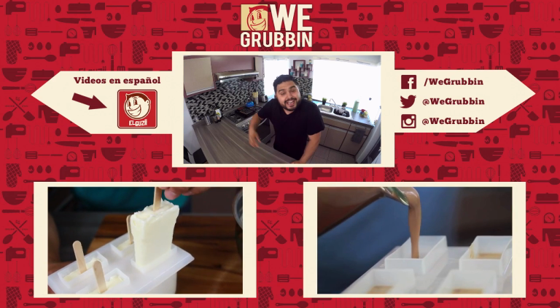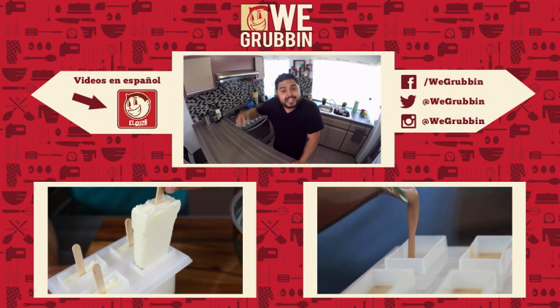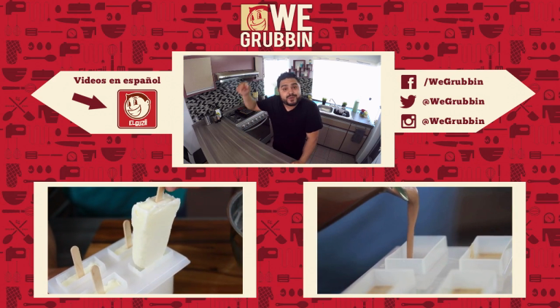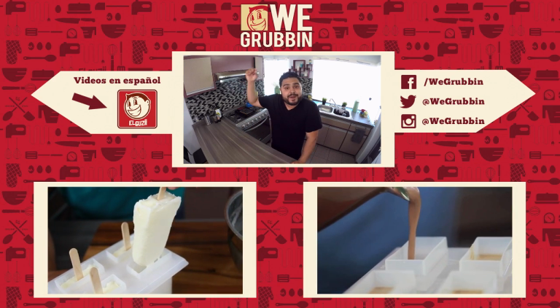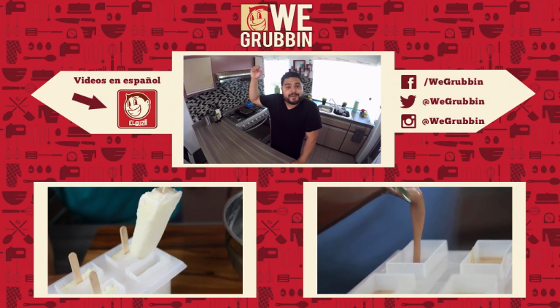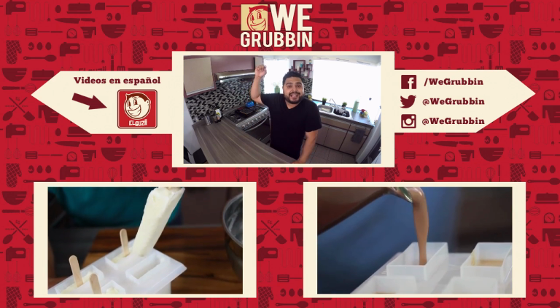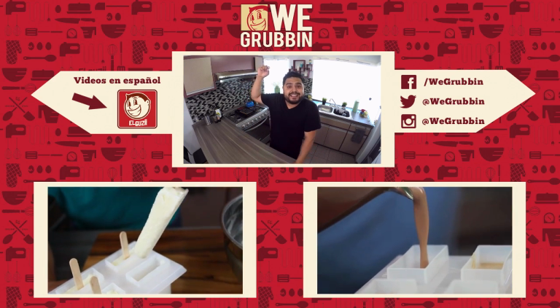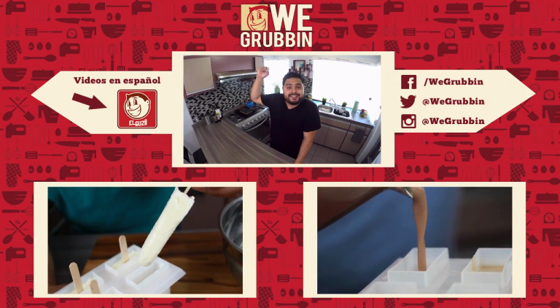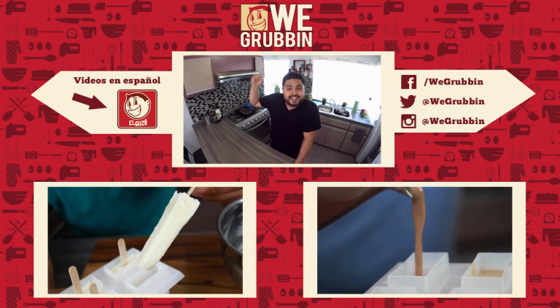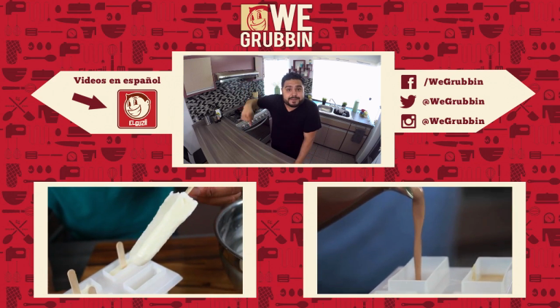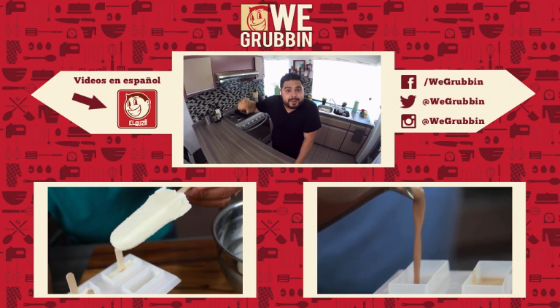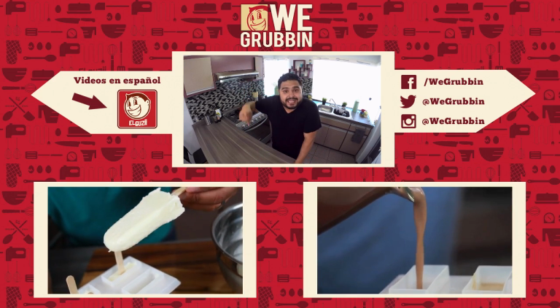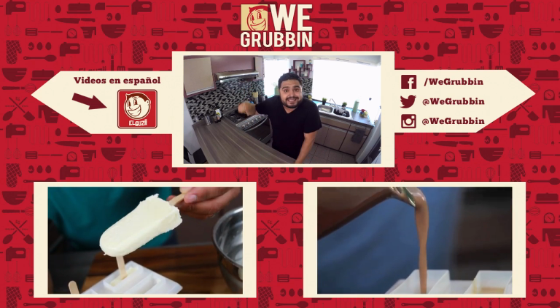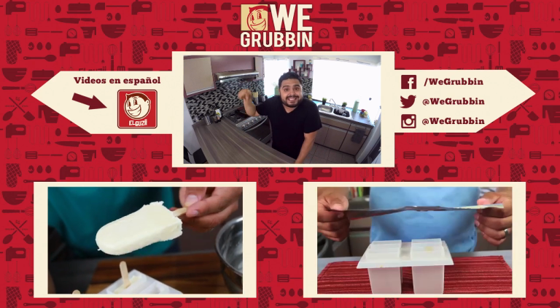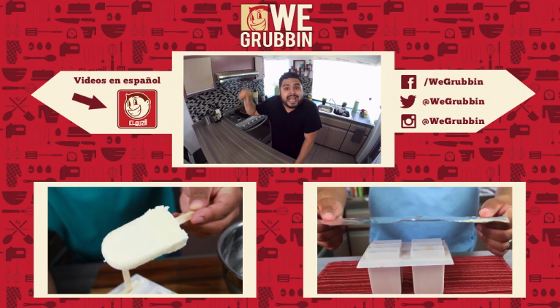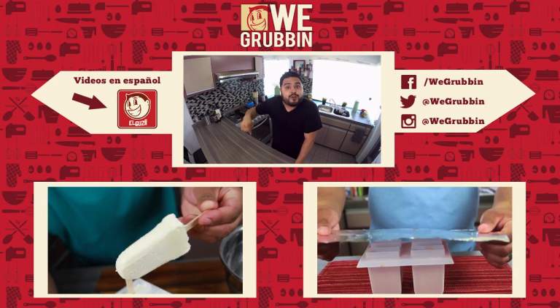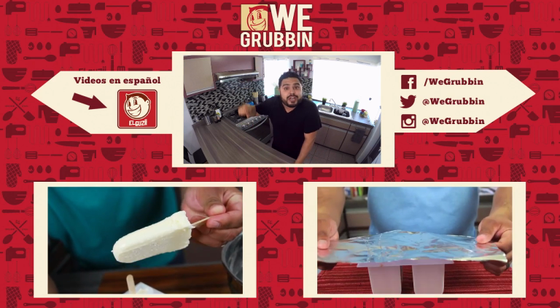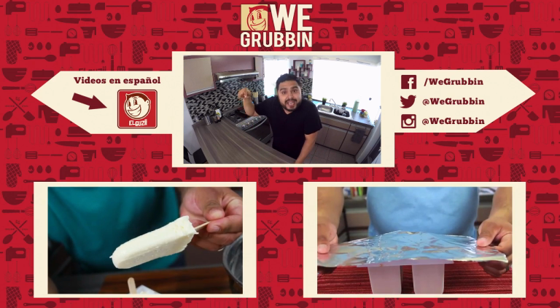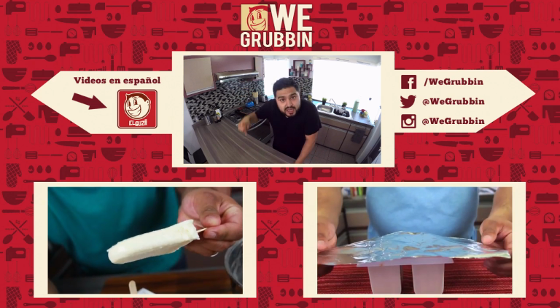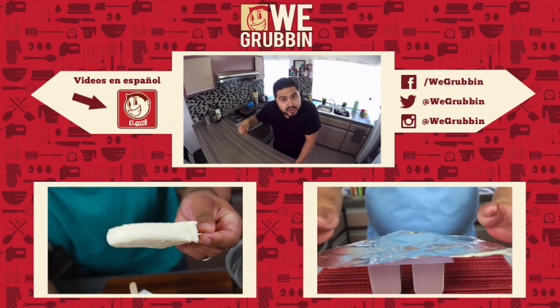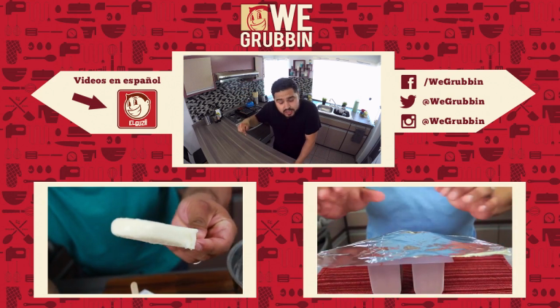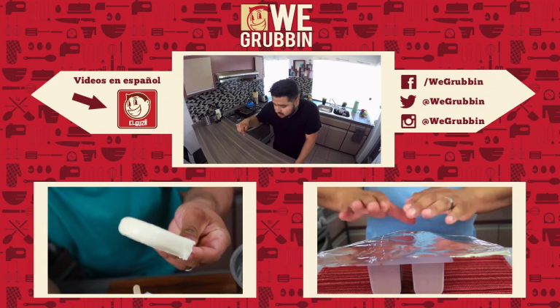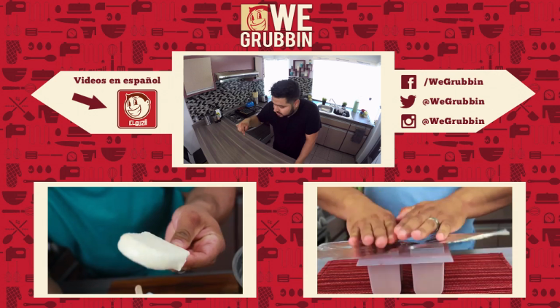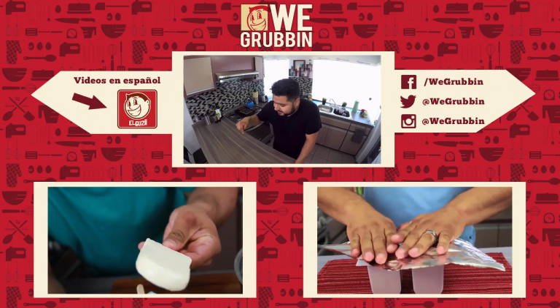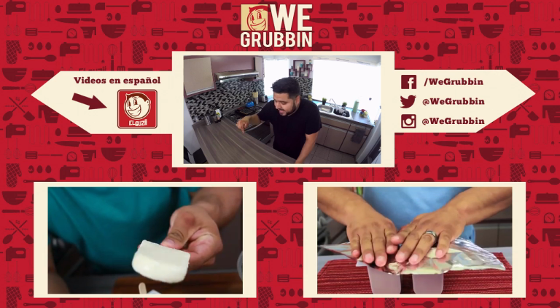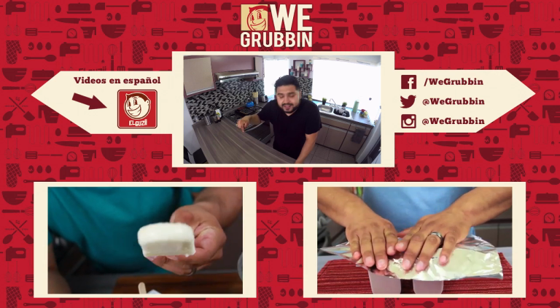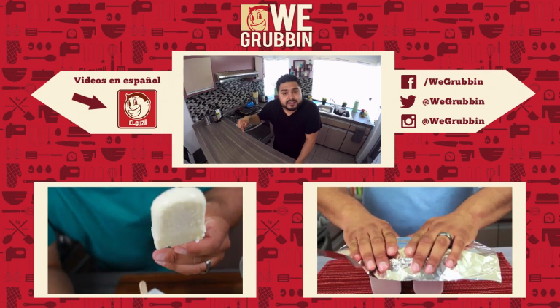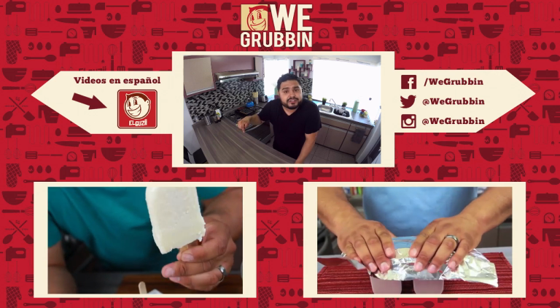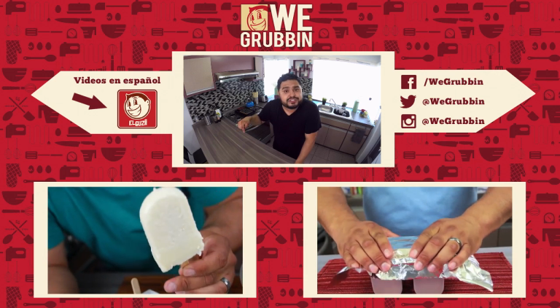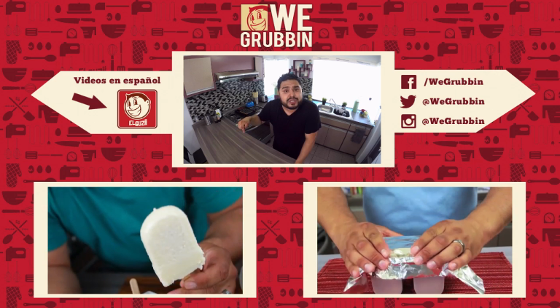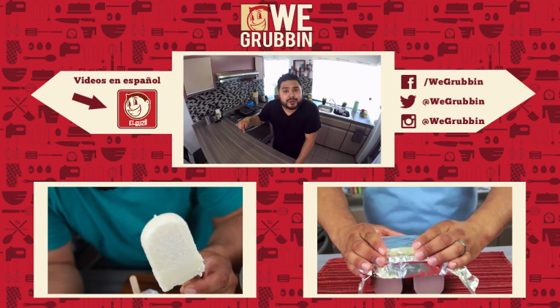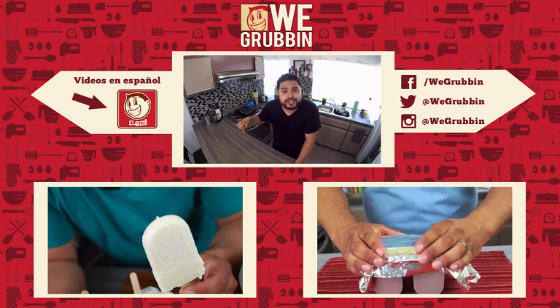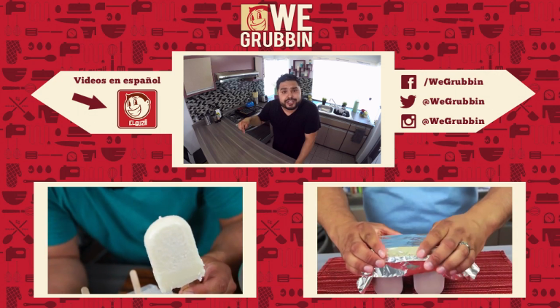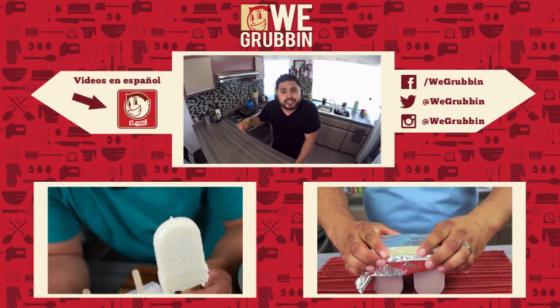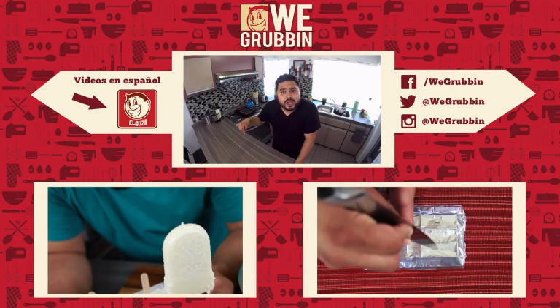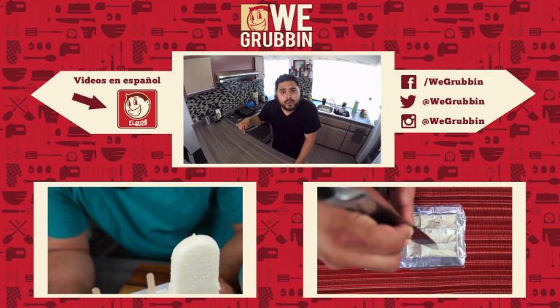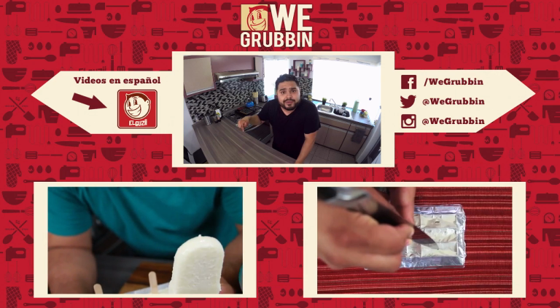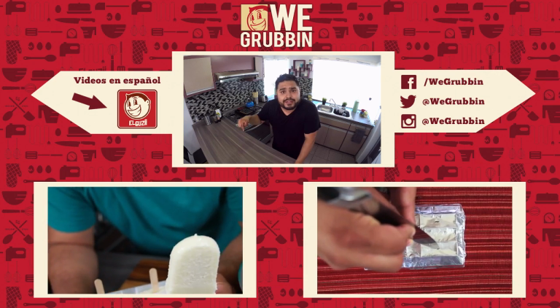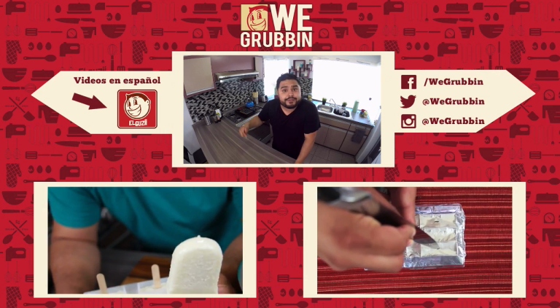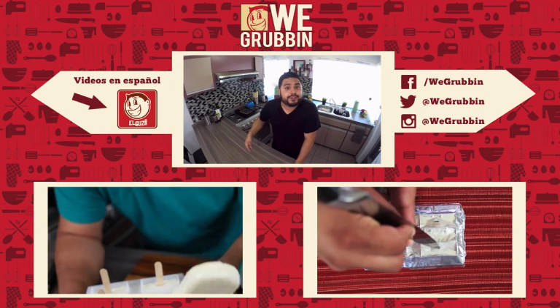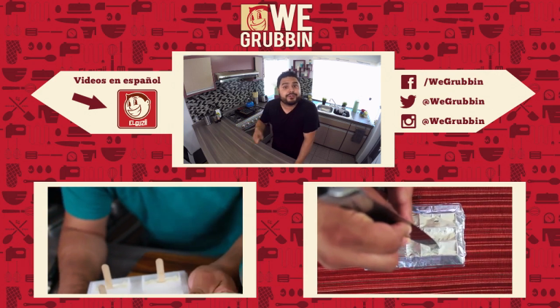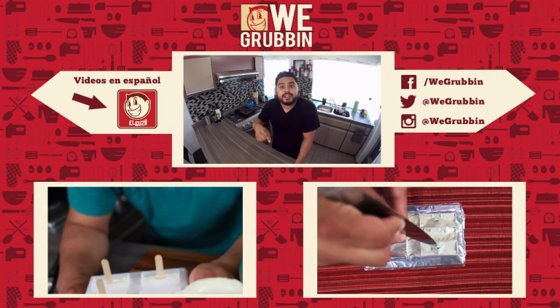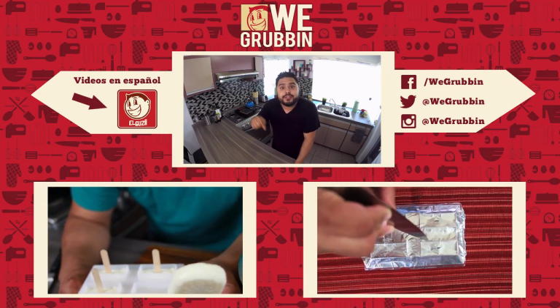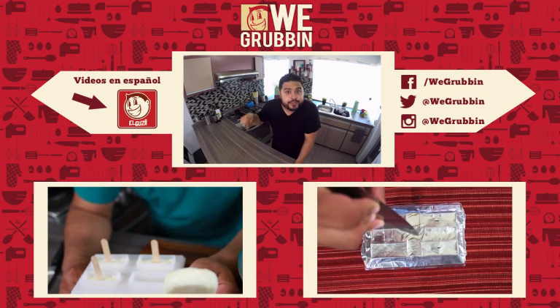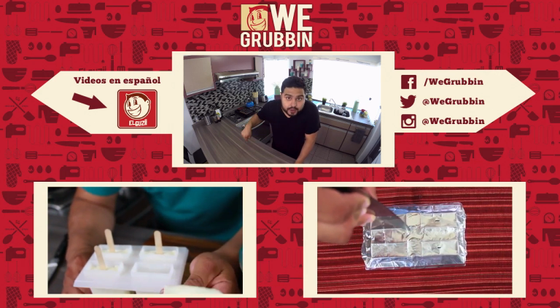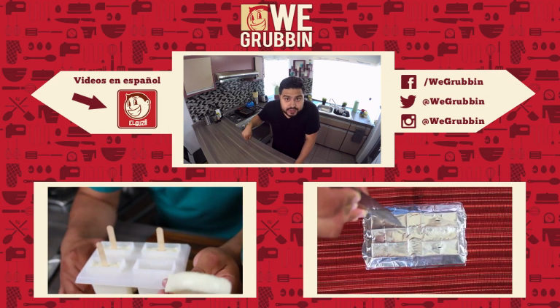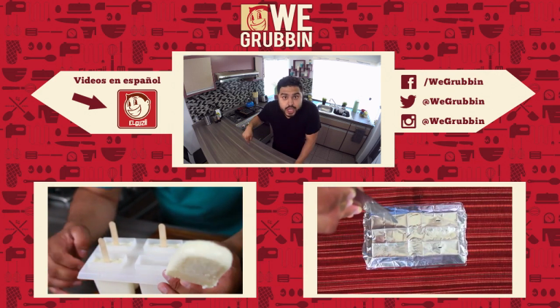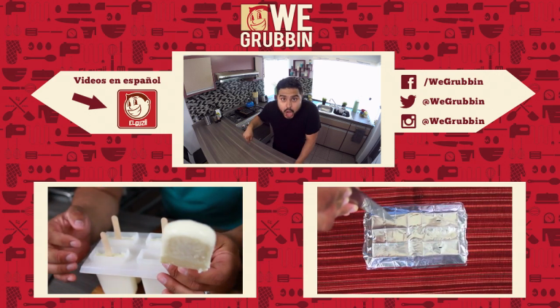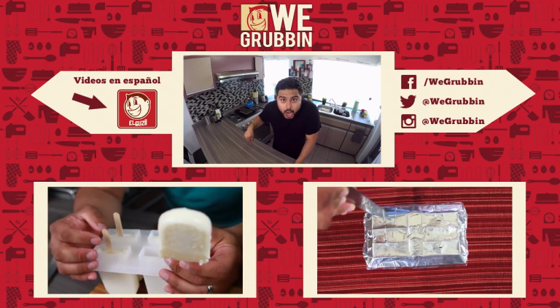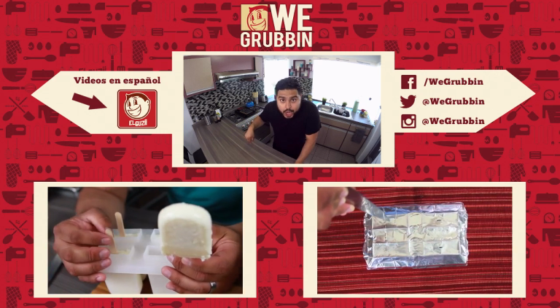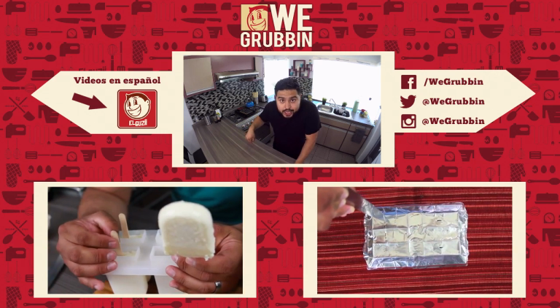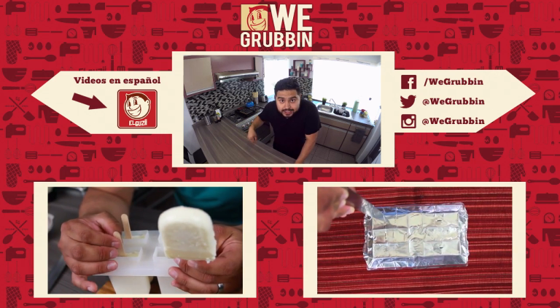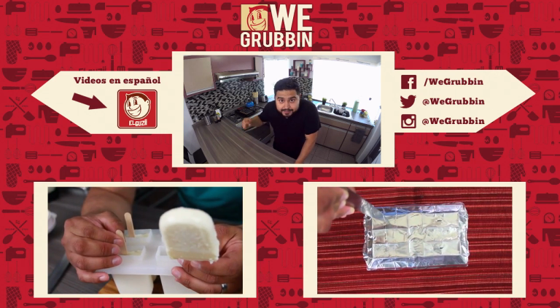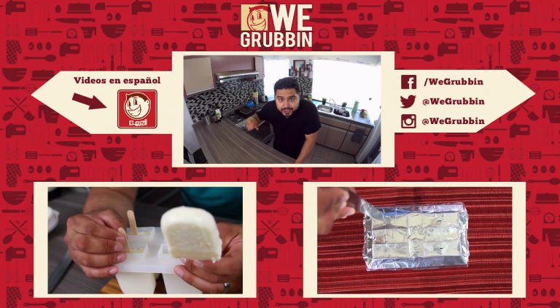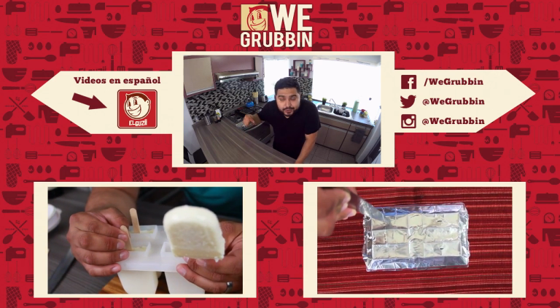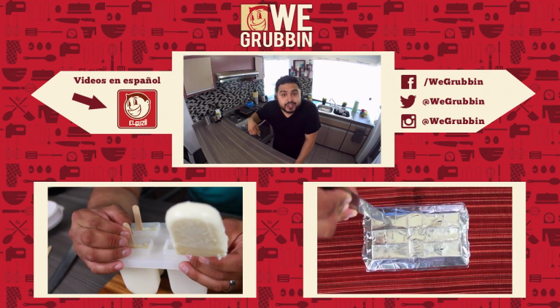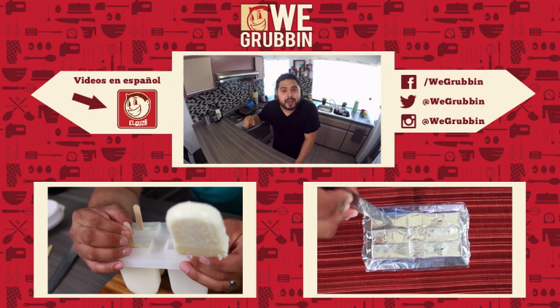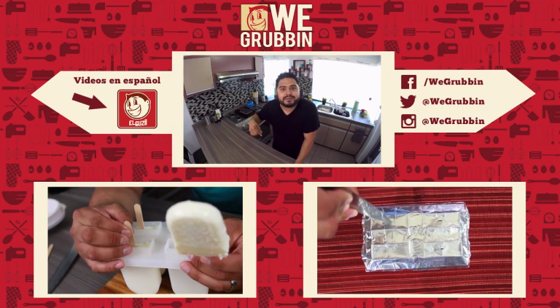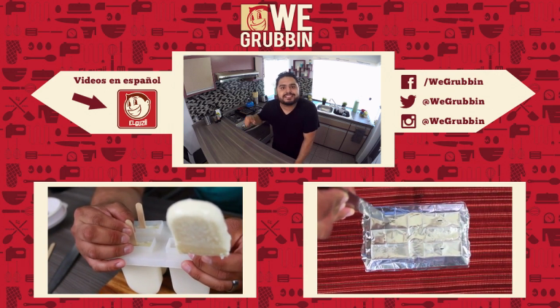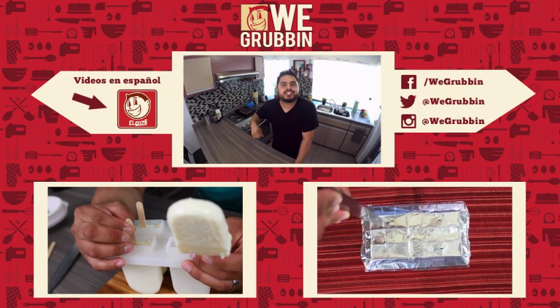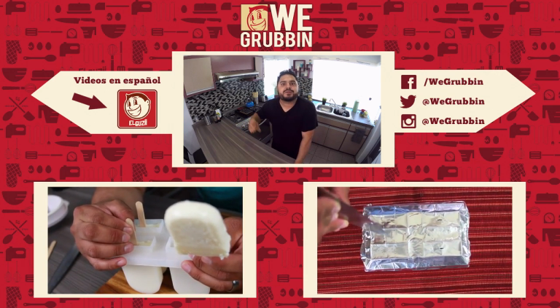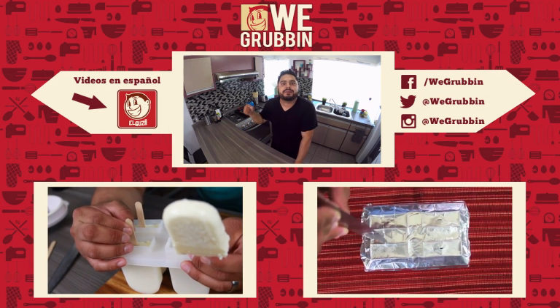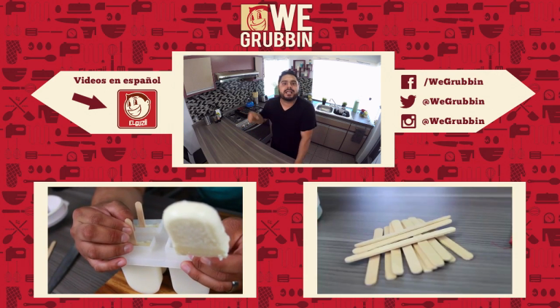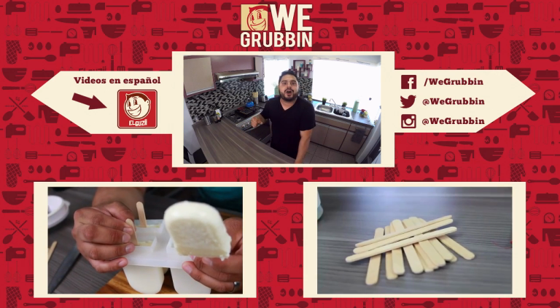Next week, we're making these paletas down here. Look at that — they're so good. What flavor do you think those are? Let me know in the comment section below.